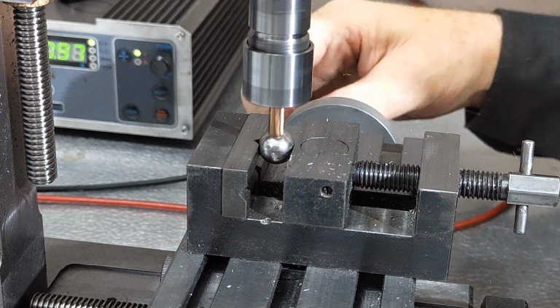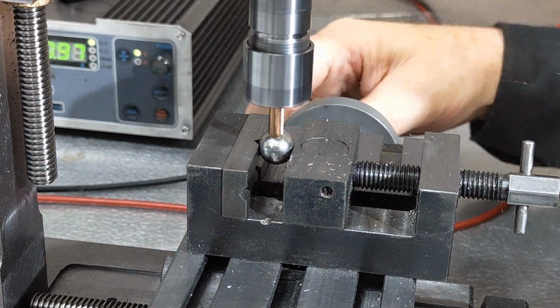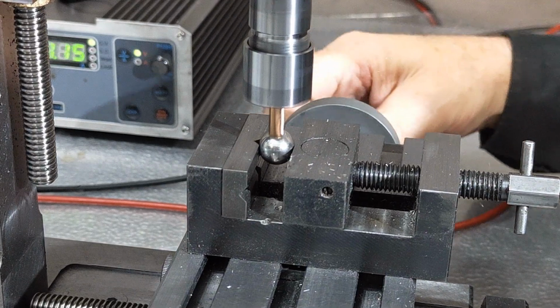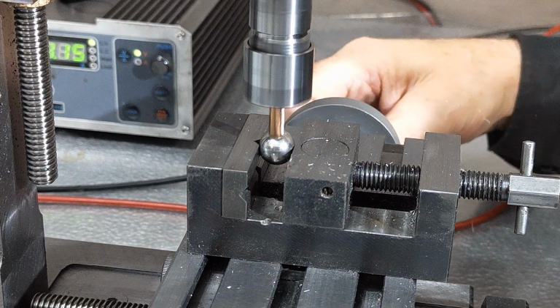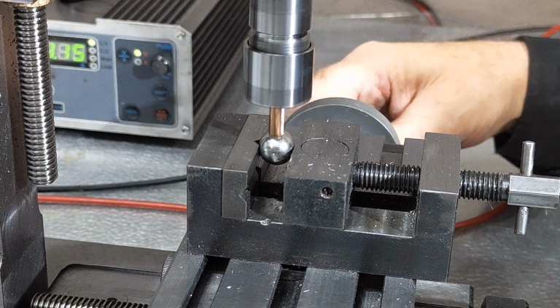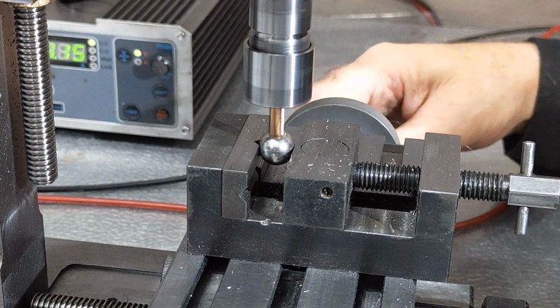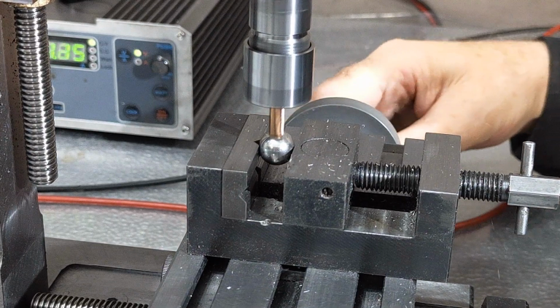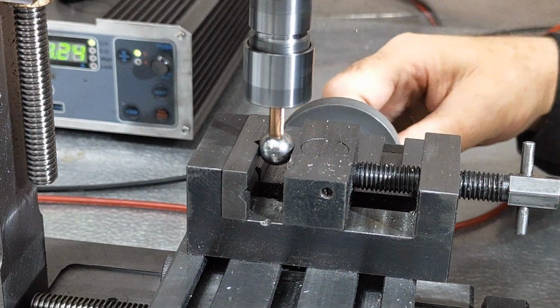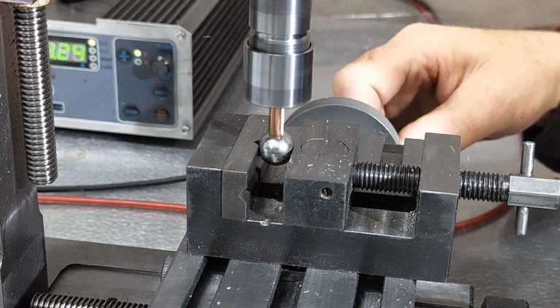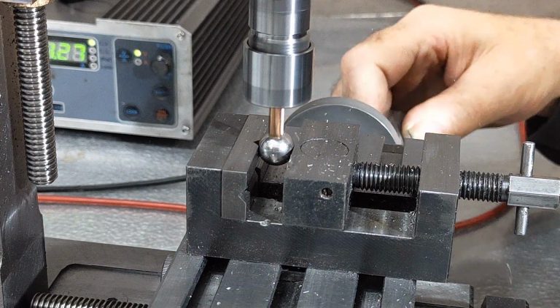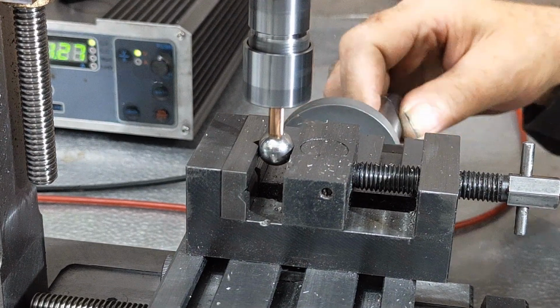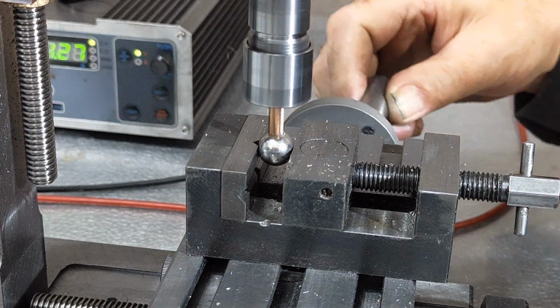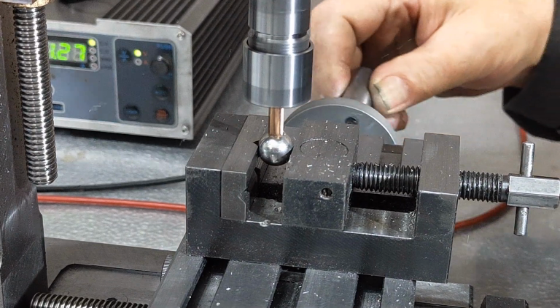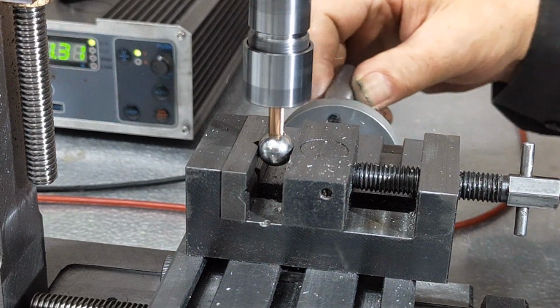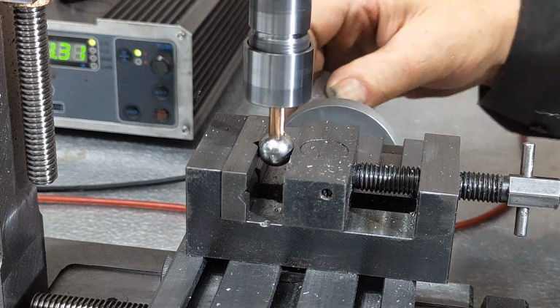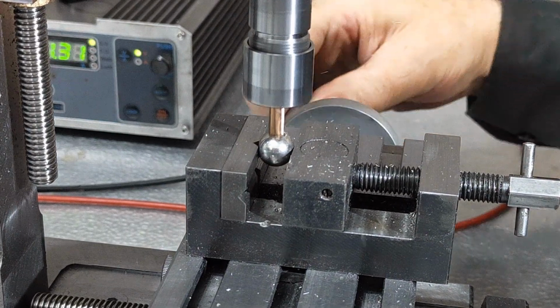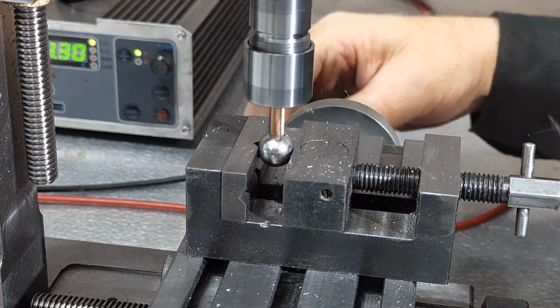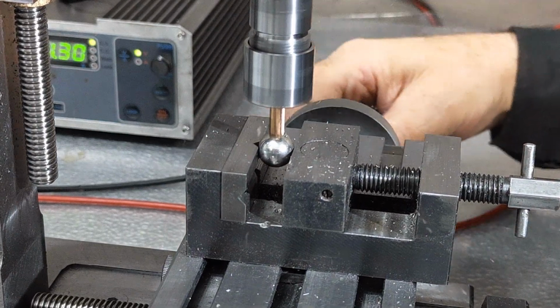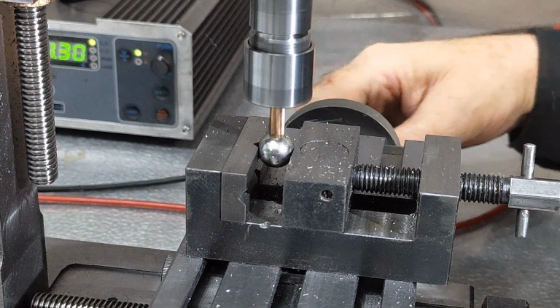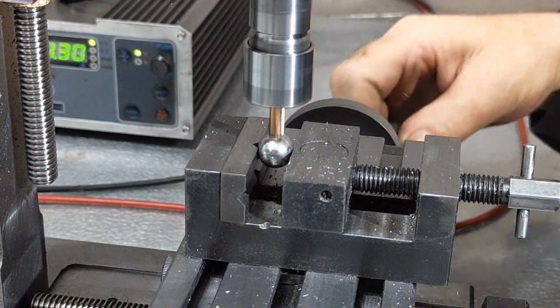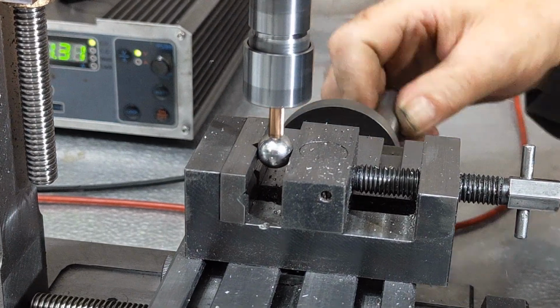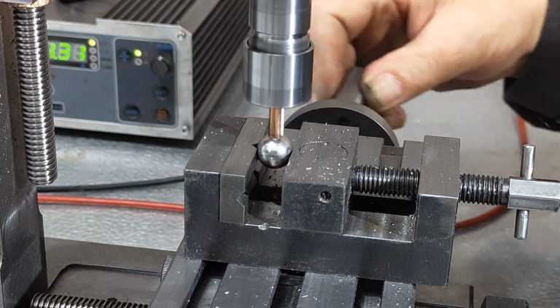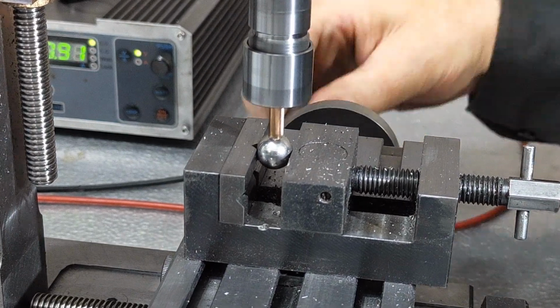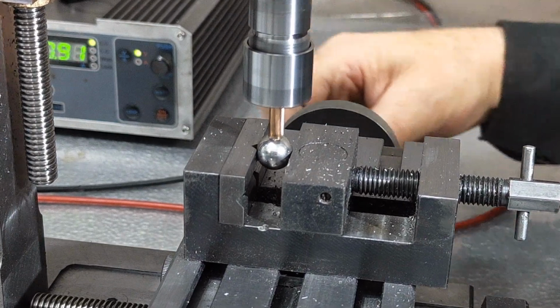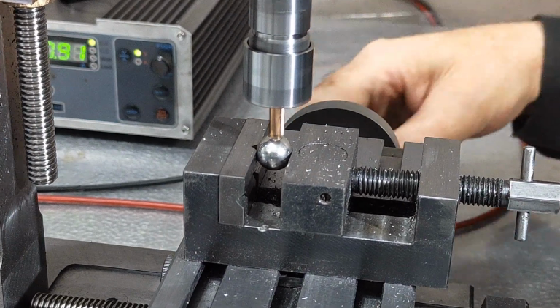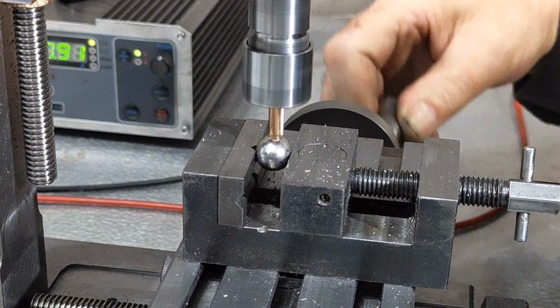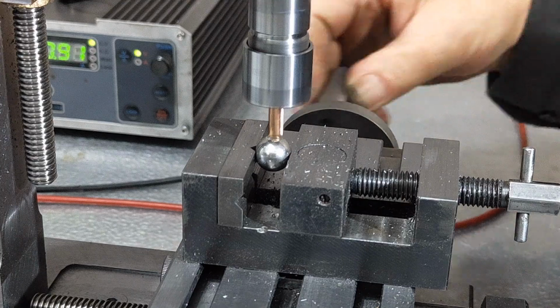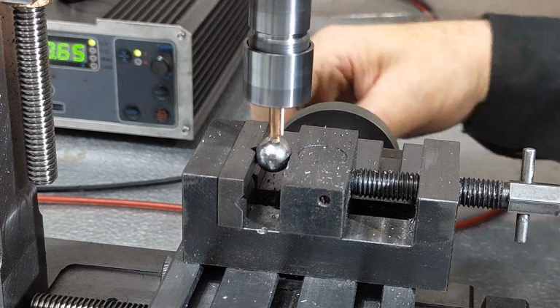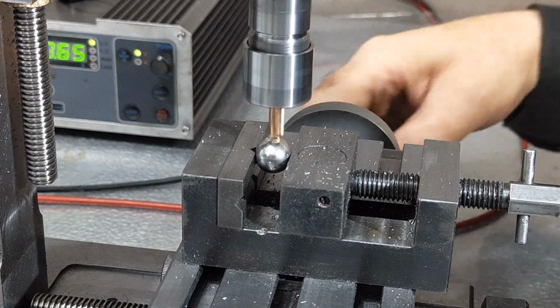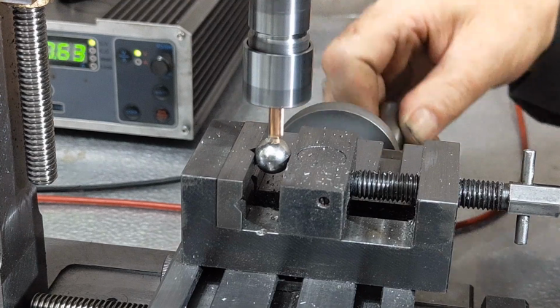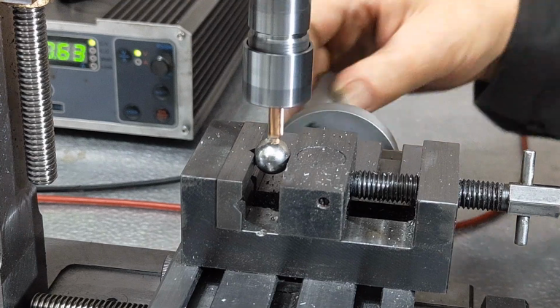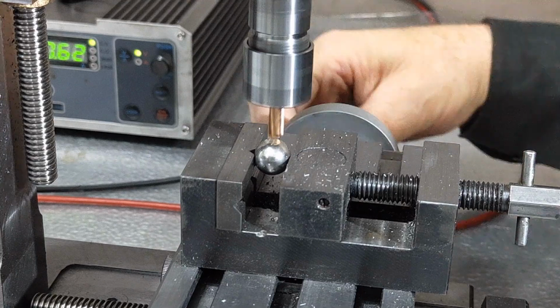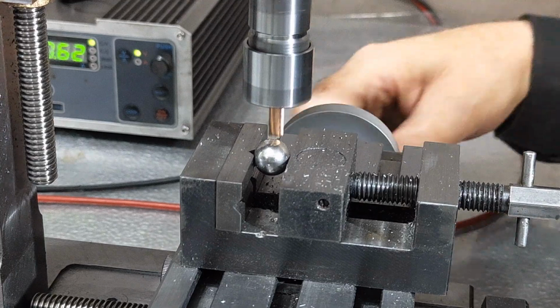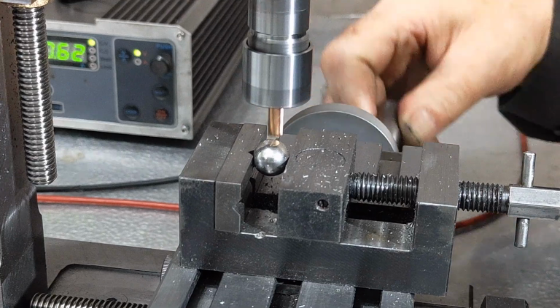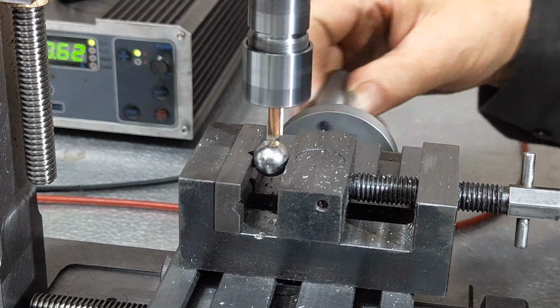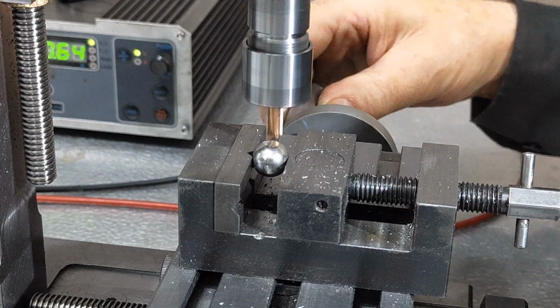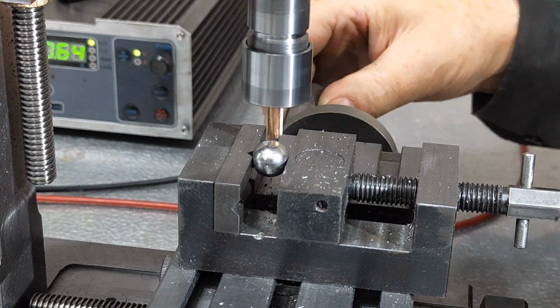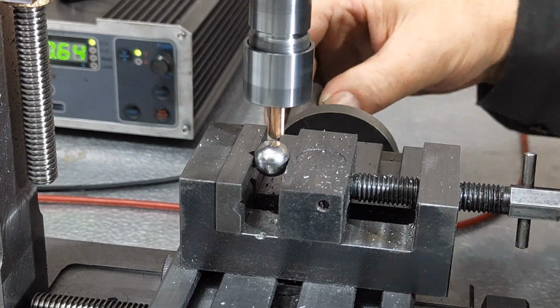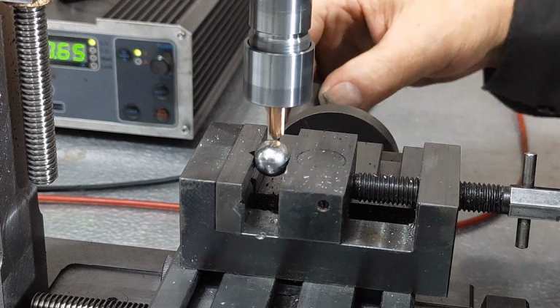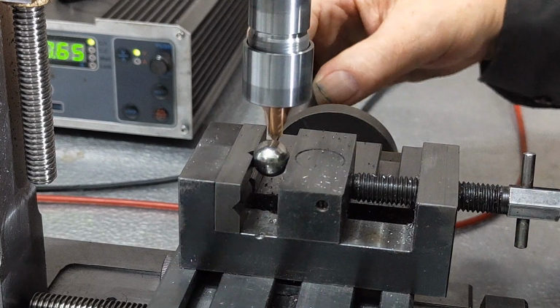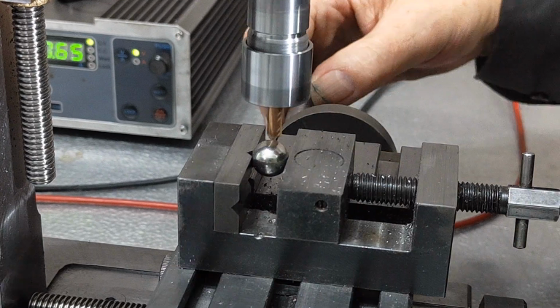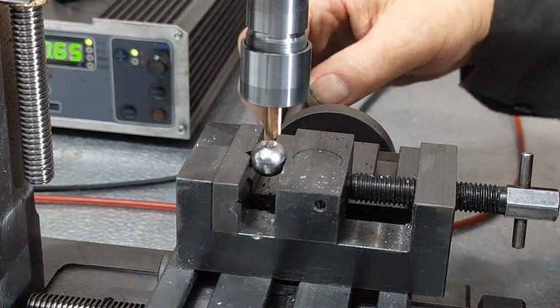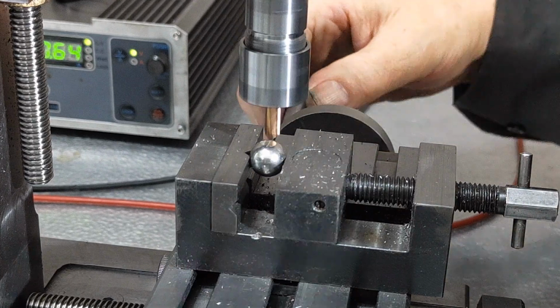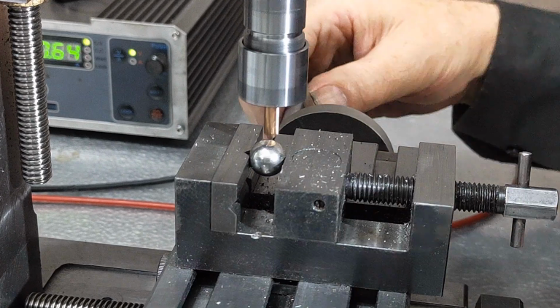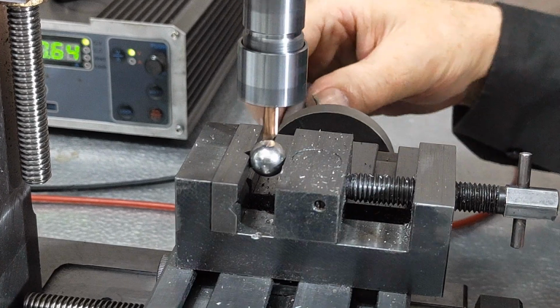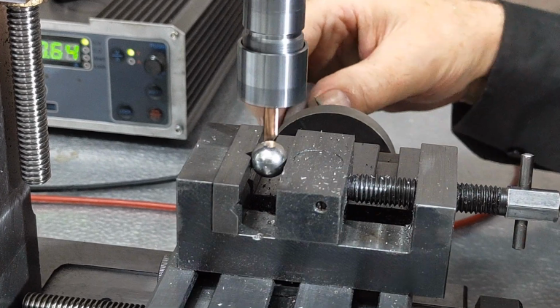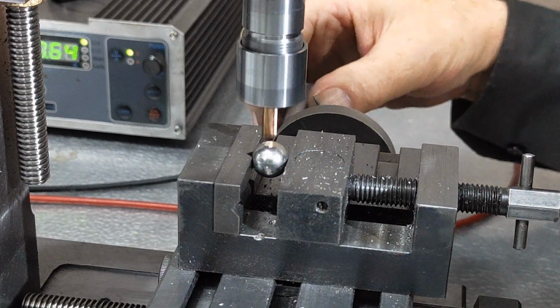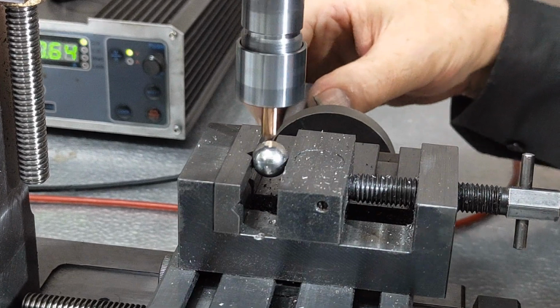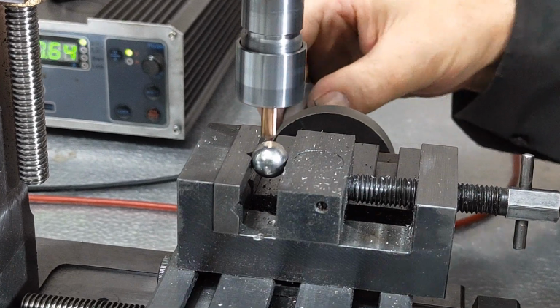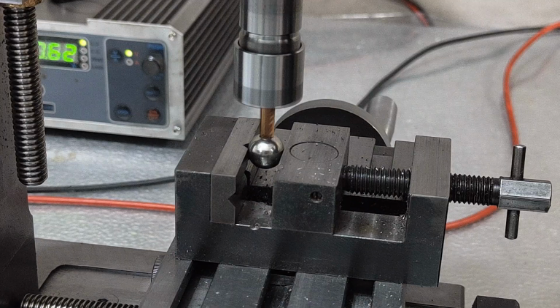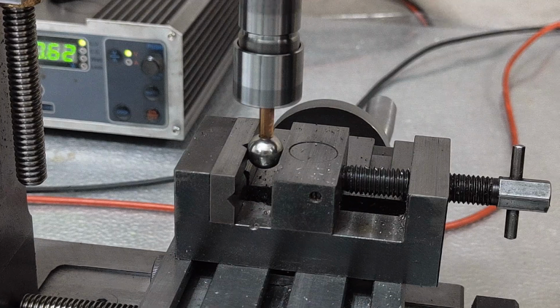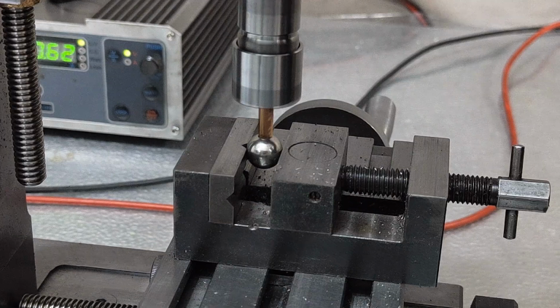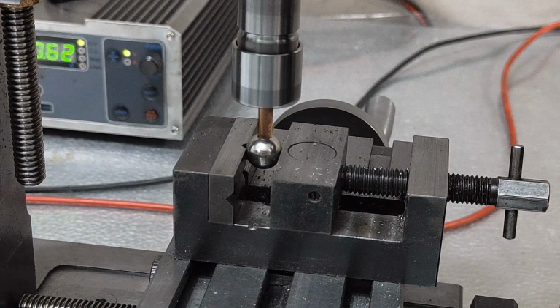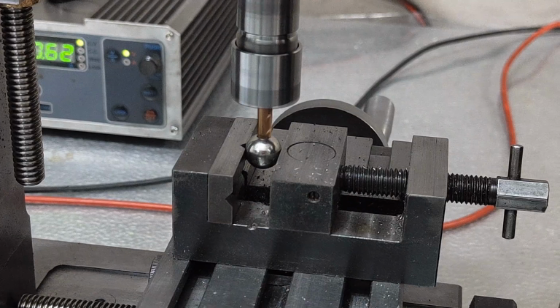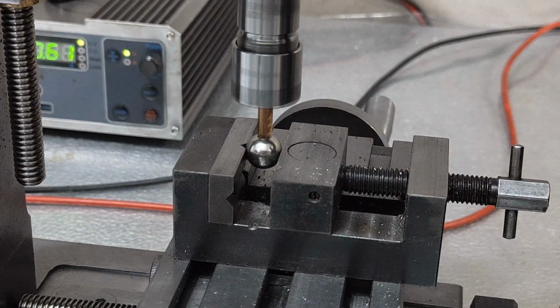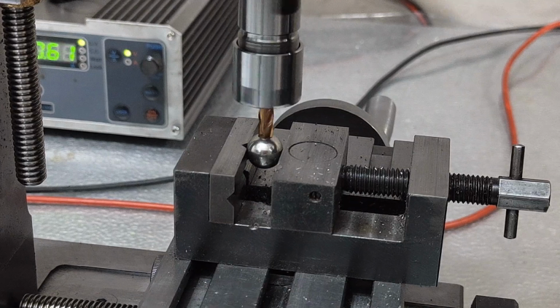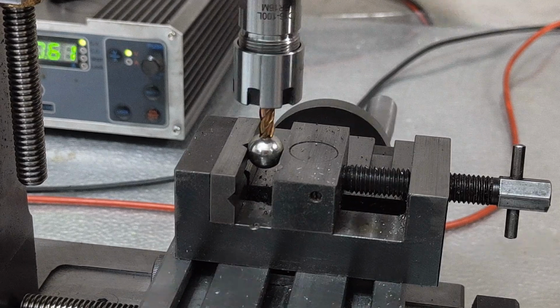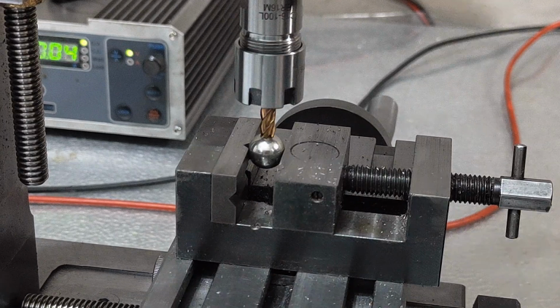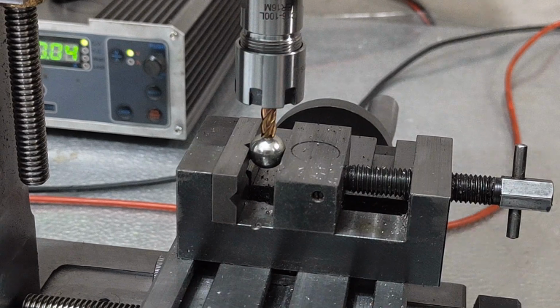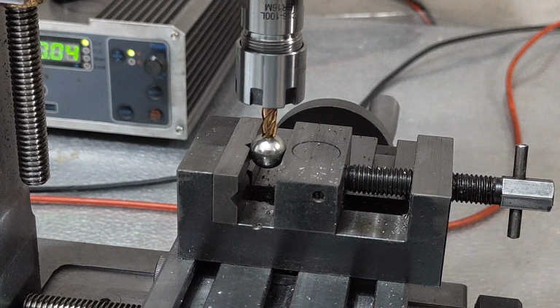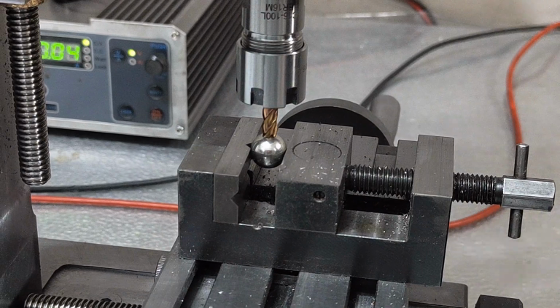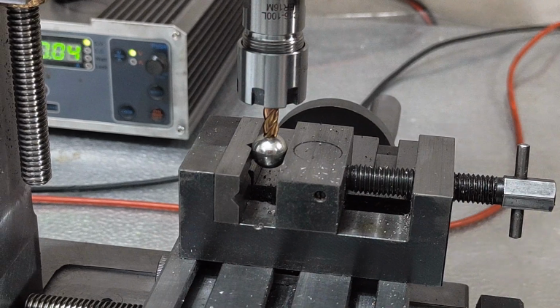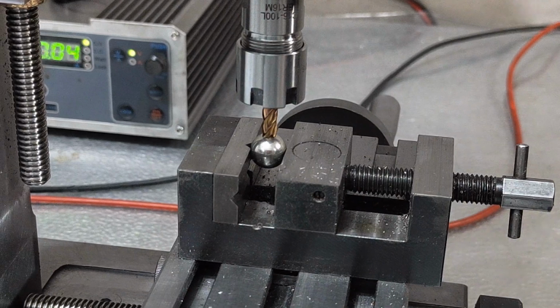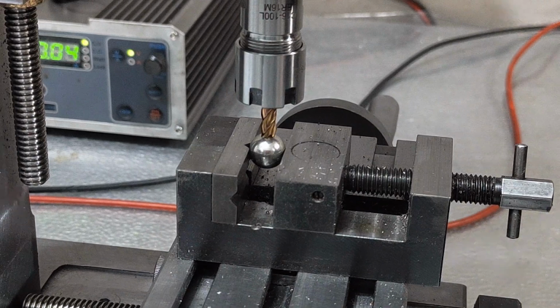A through hole of 4mm in the hardened ball is just the sort of delicate little job my micromill enjoys.